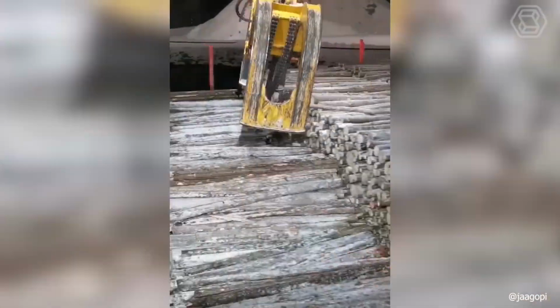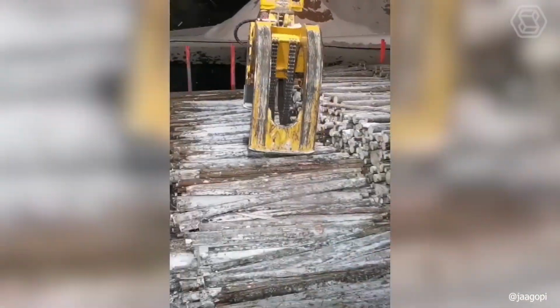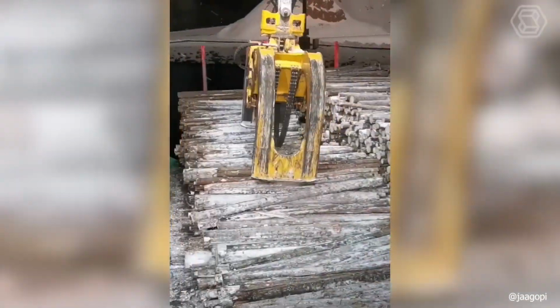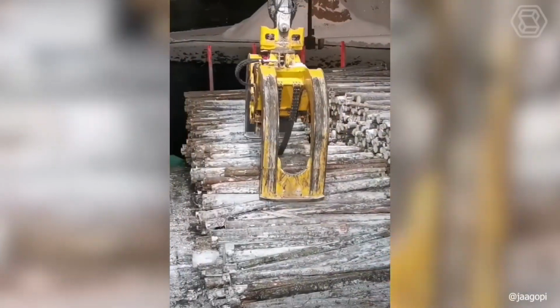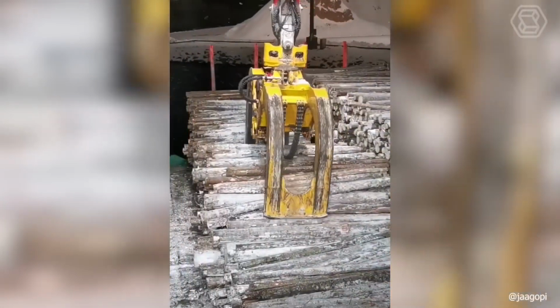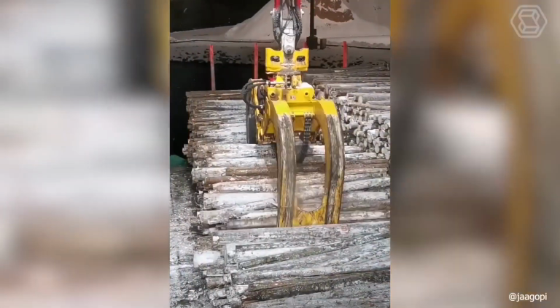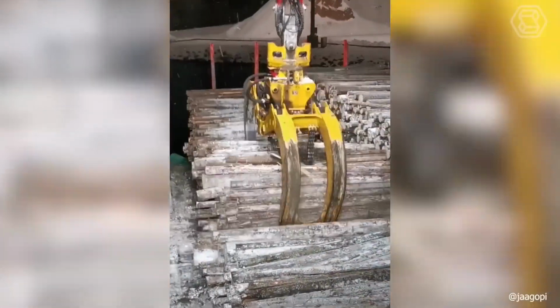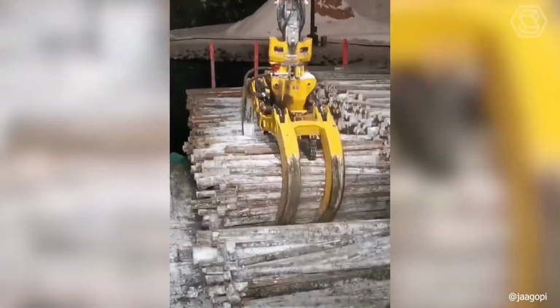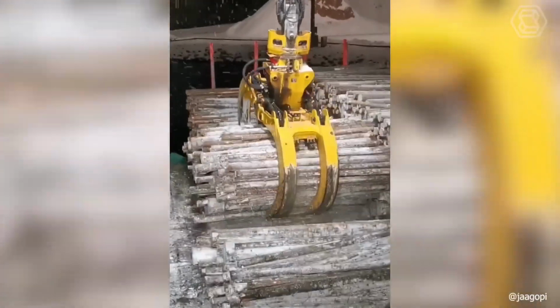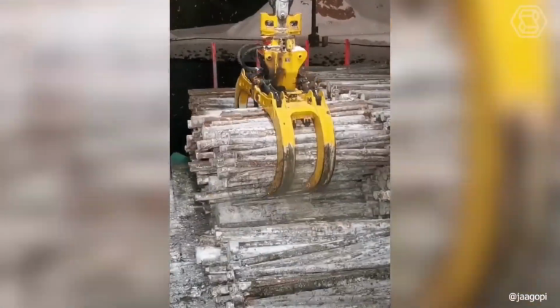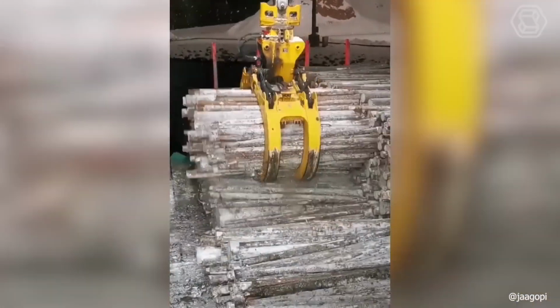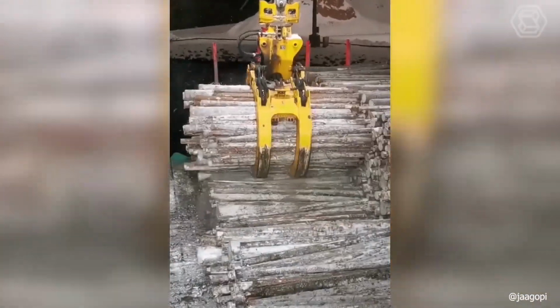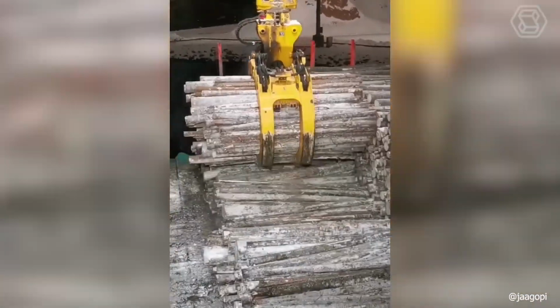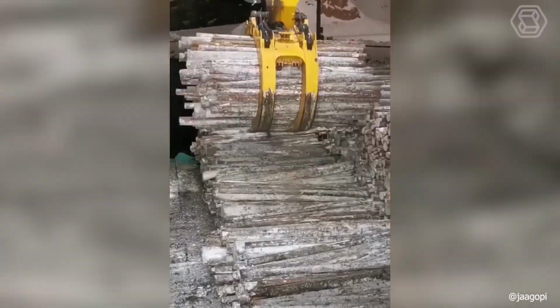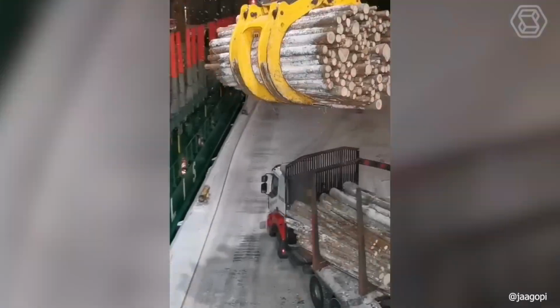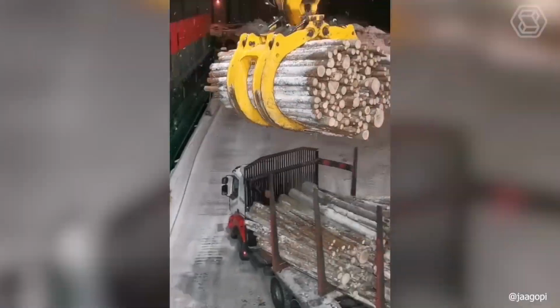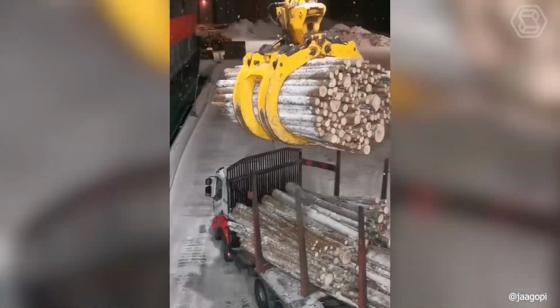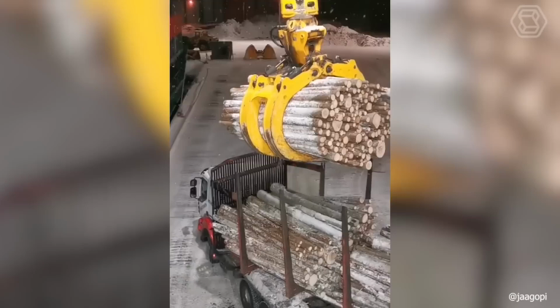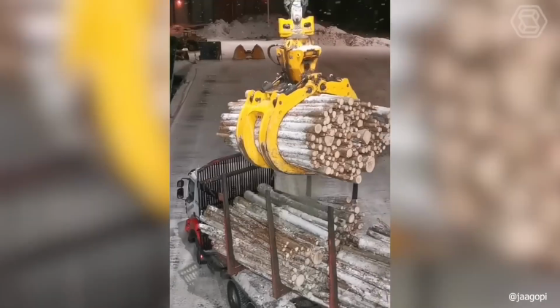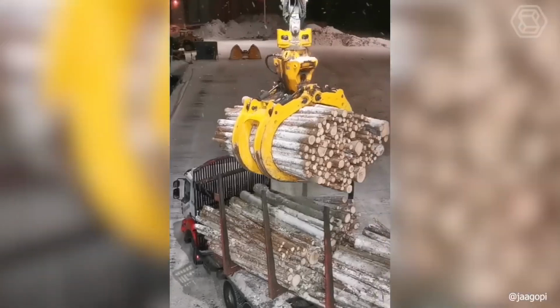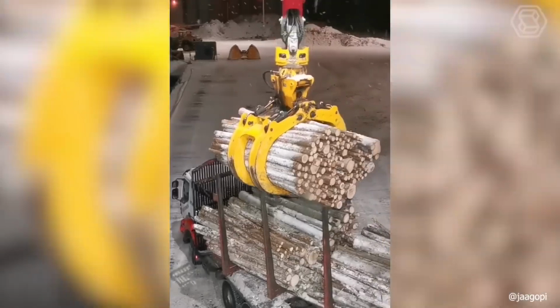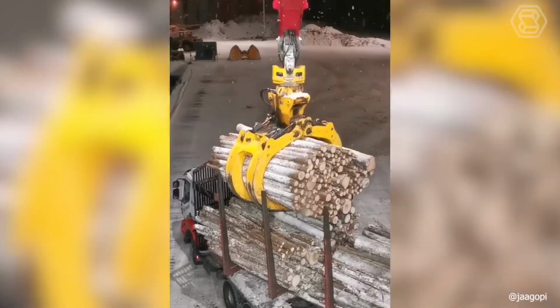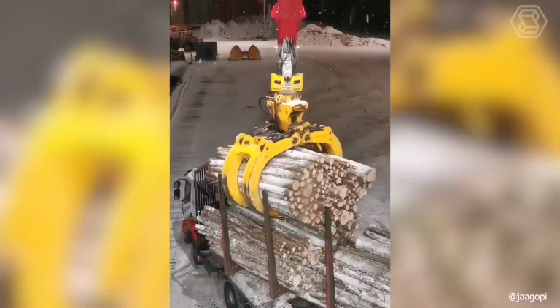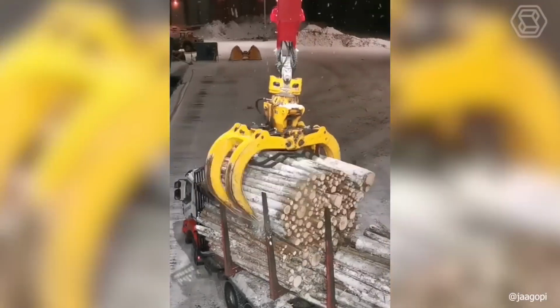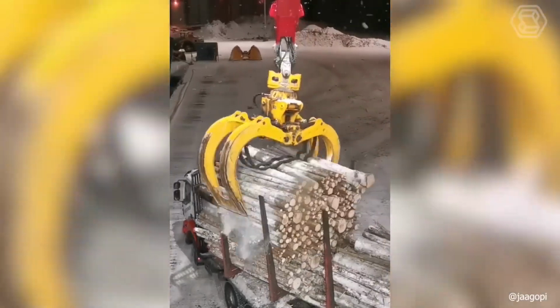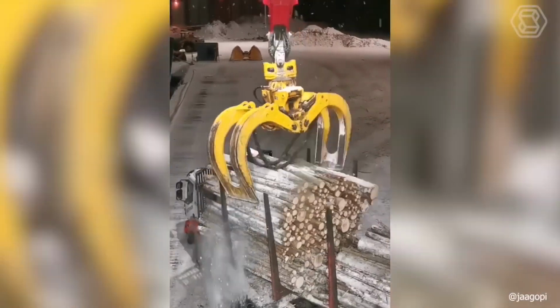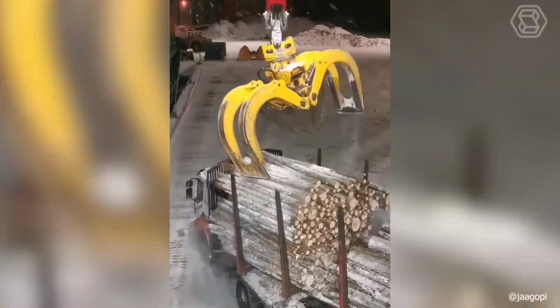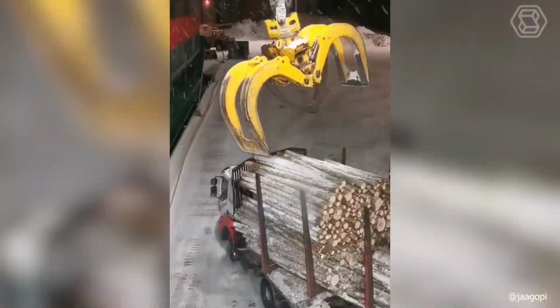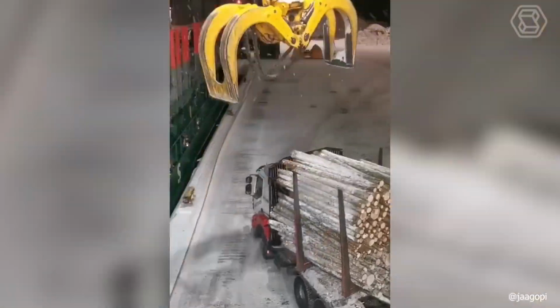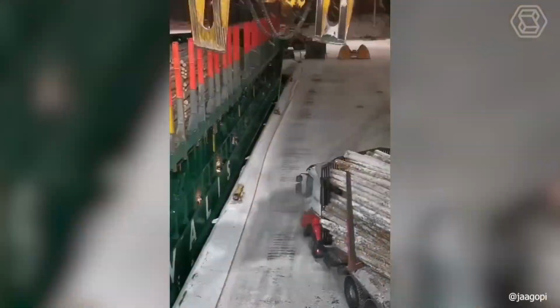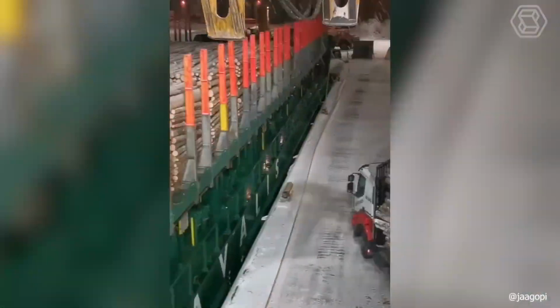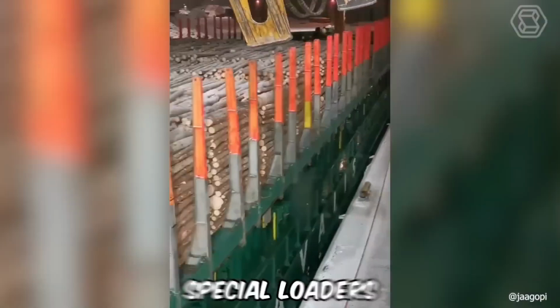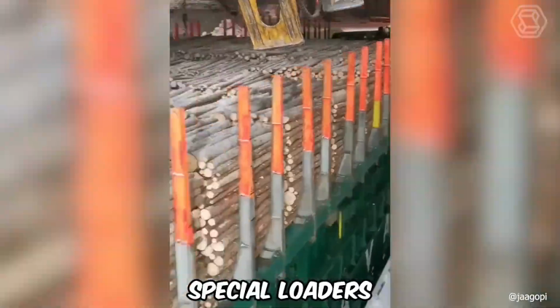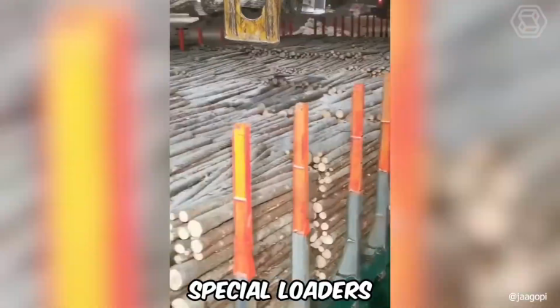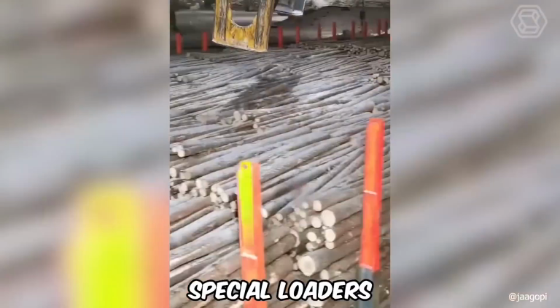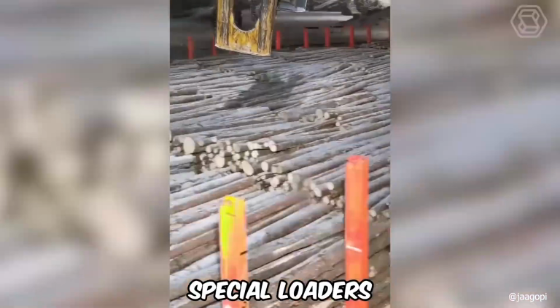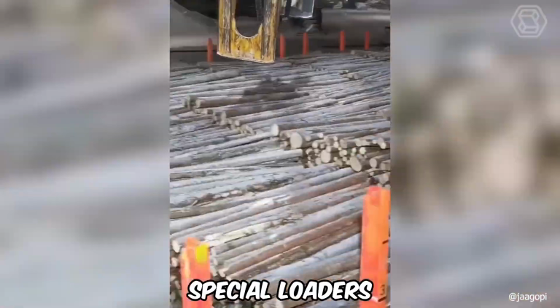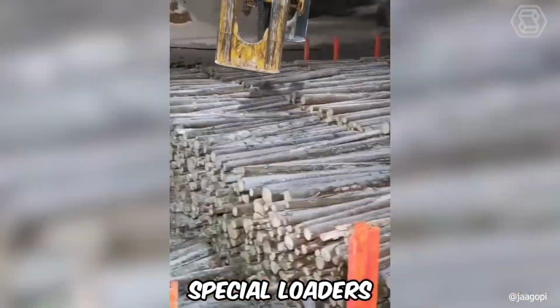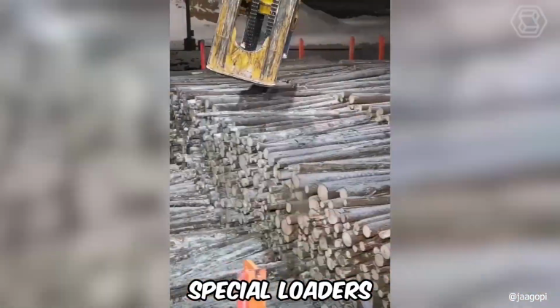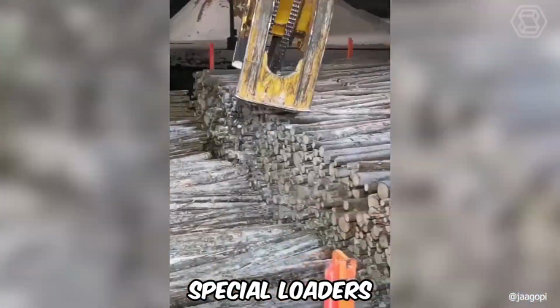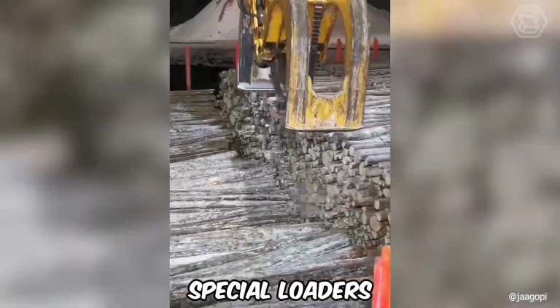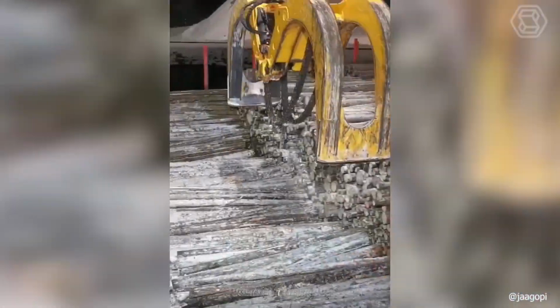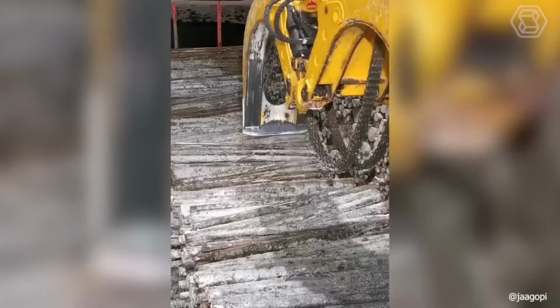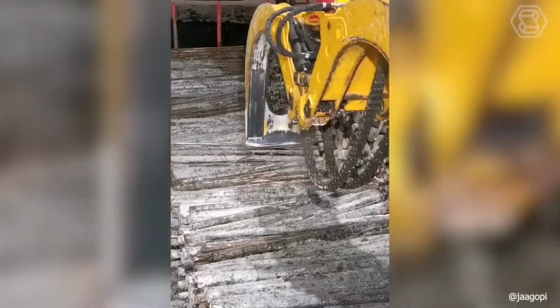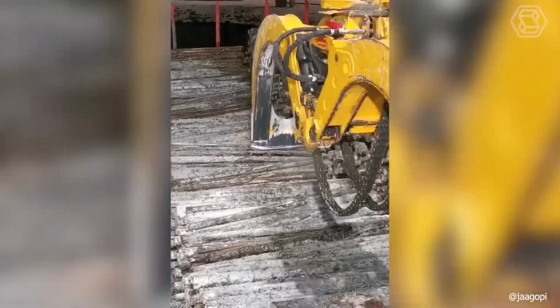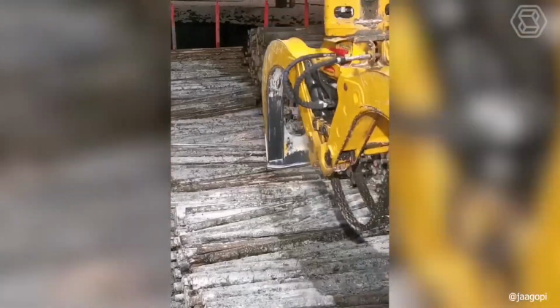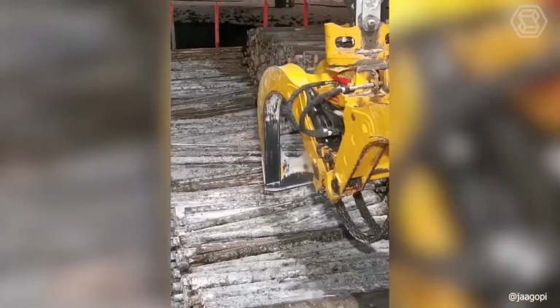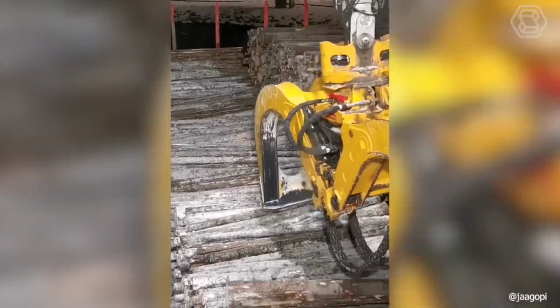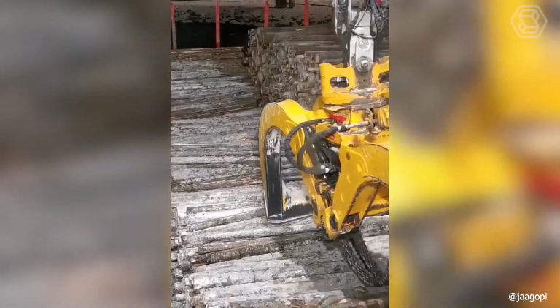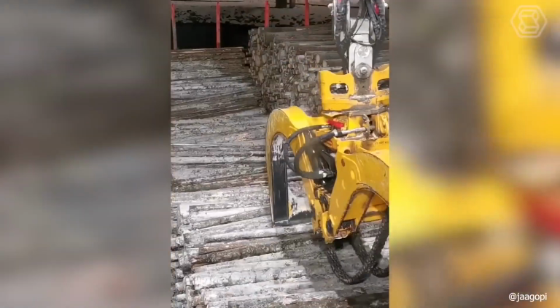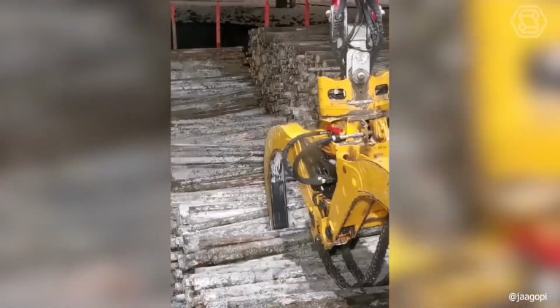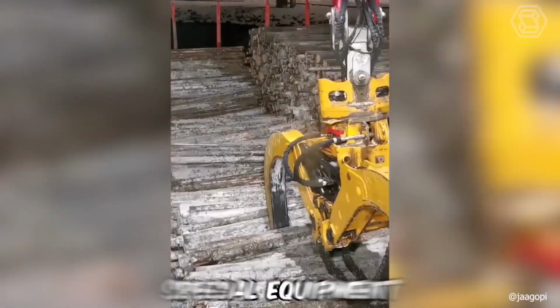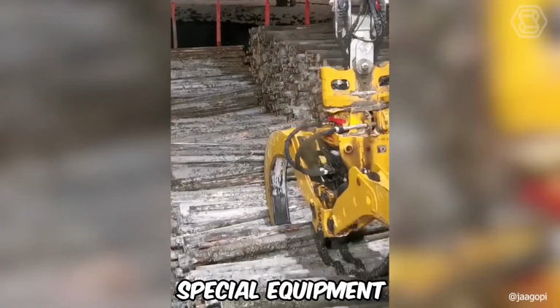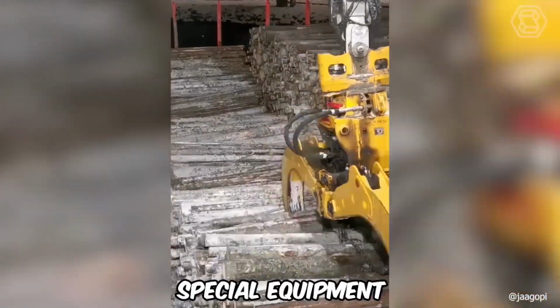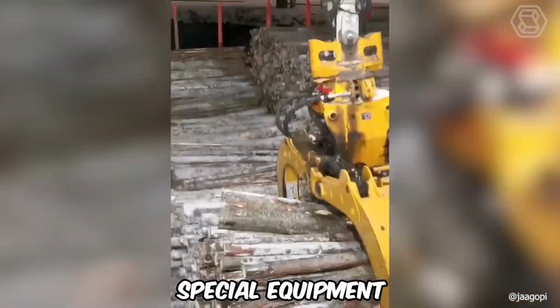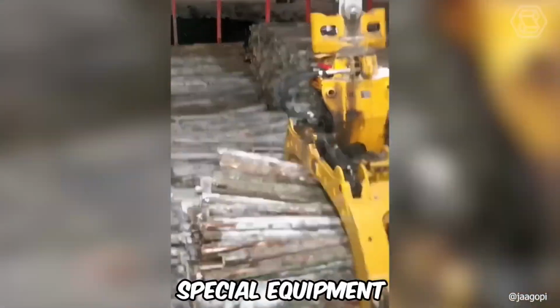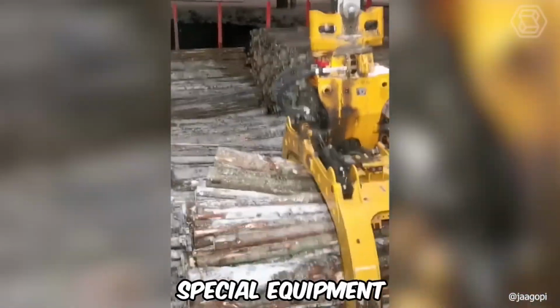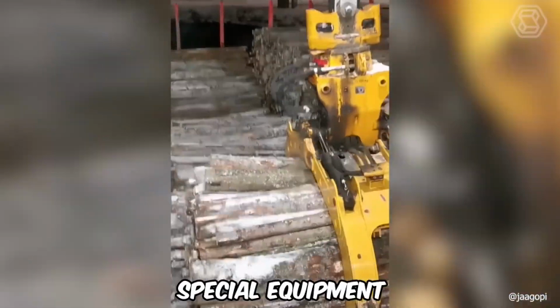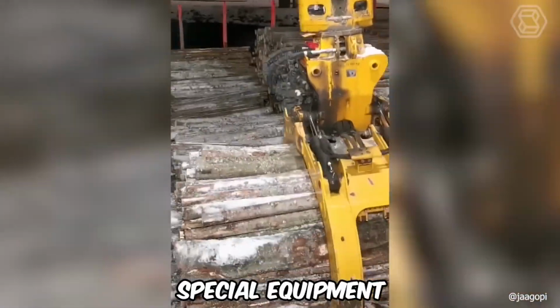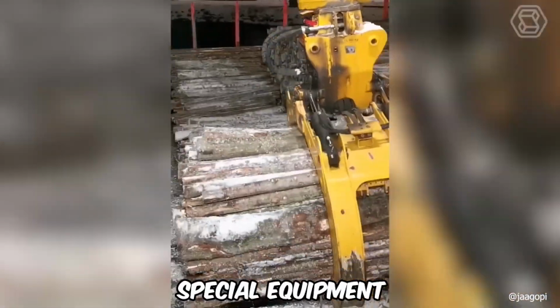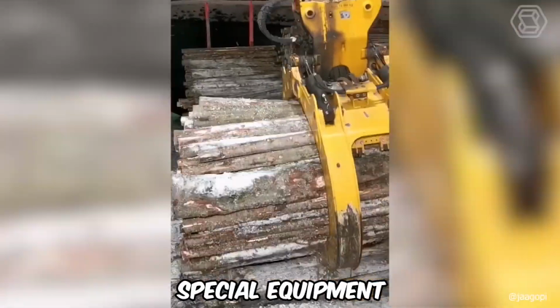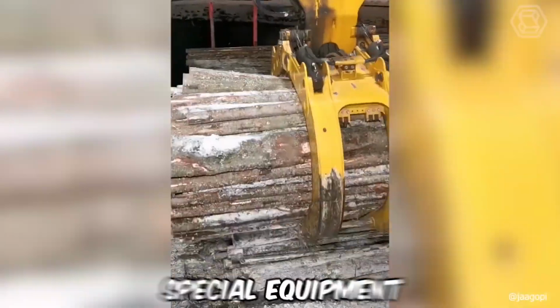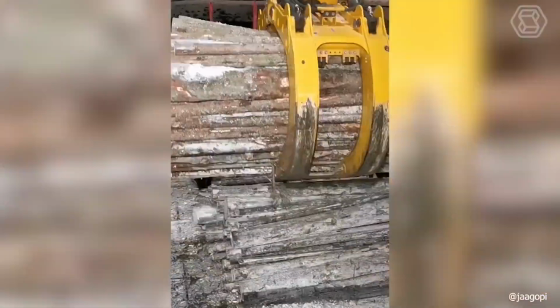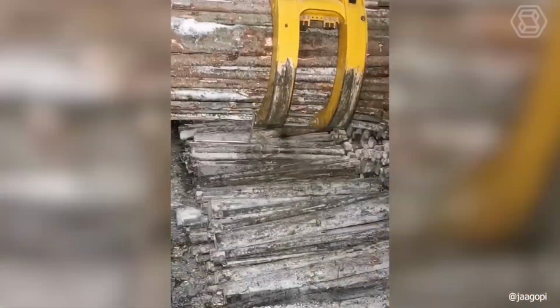One can guess how much time and manpower it would take to move all these logs to special loaders. Thankfully, there is special equipment for such purposes.